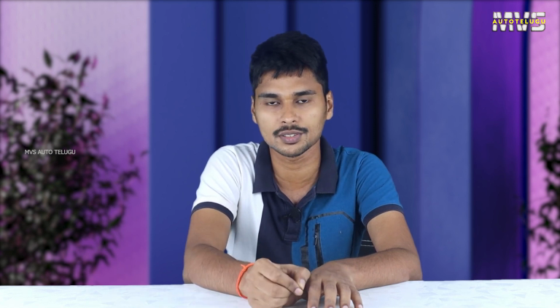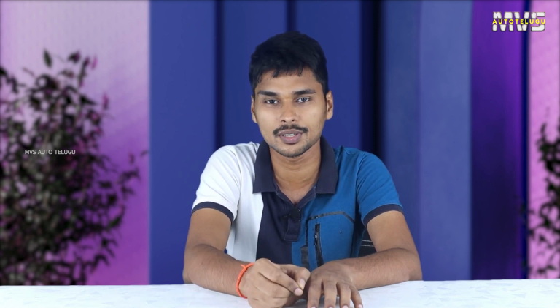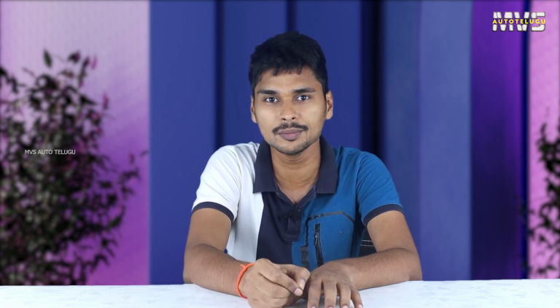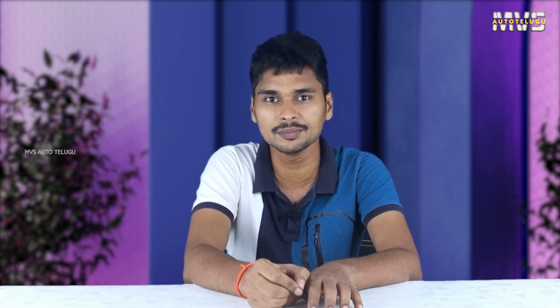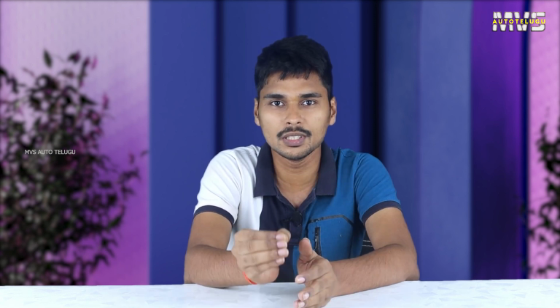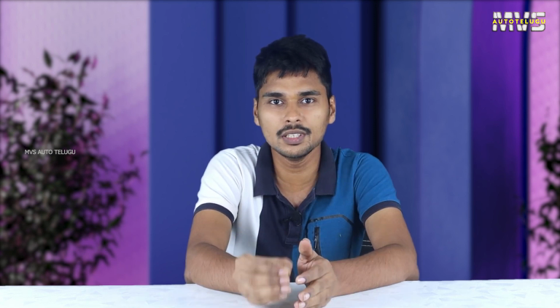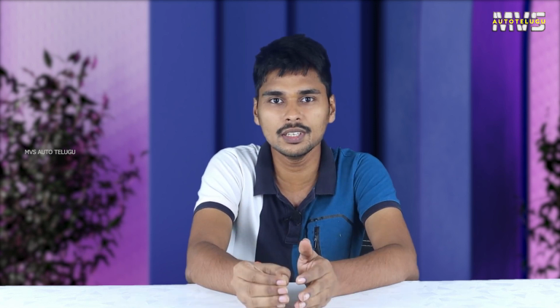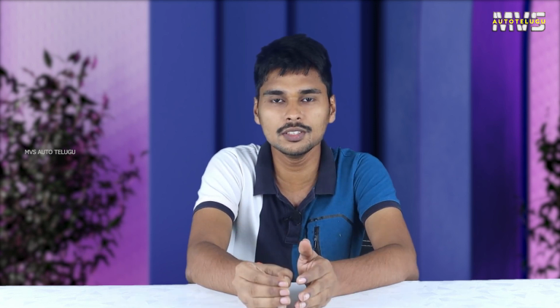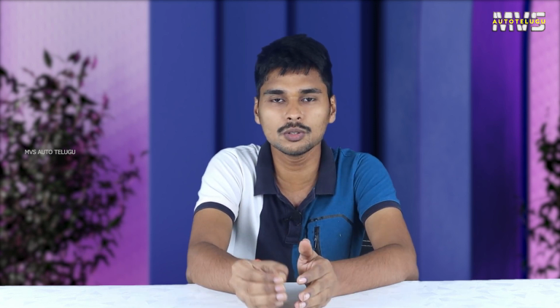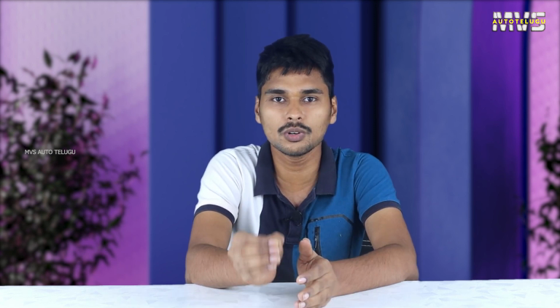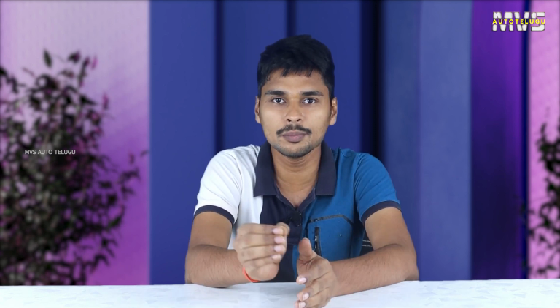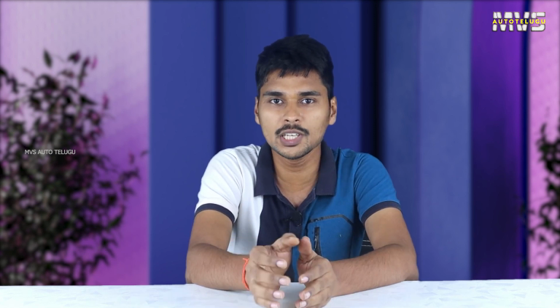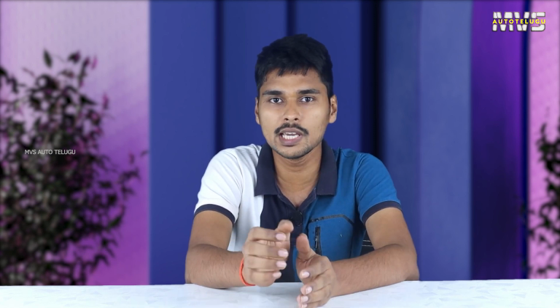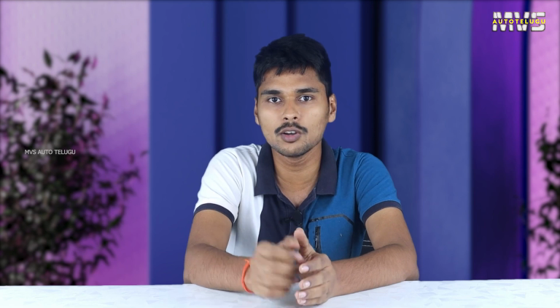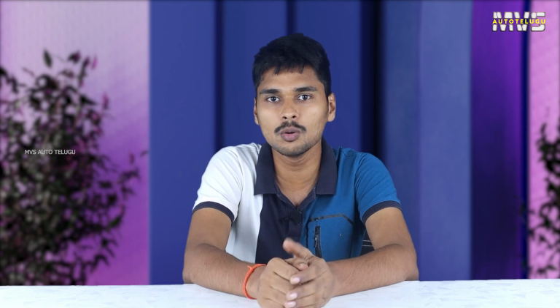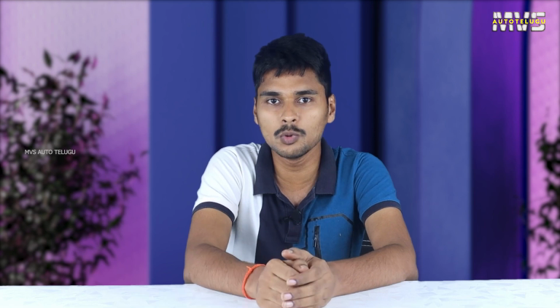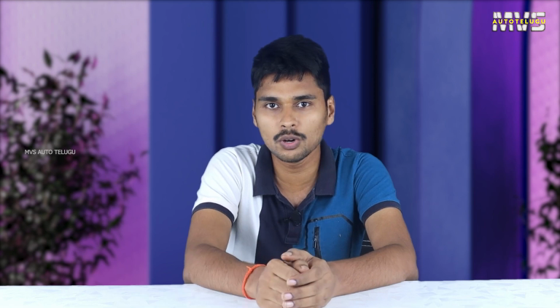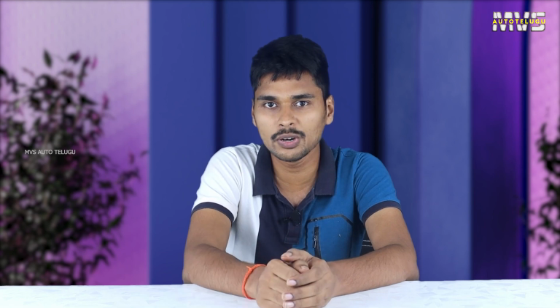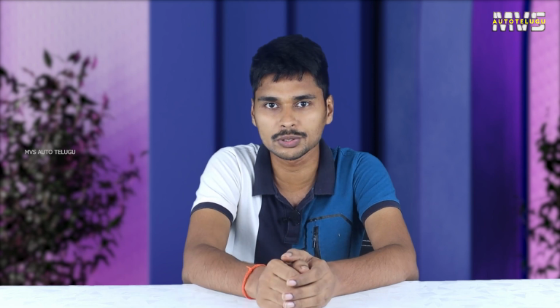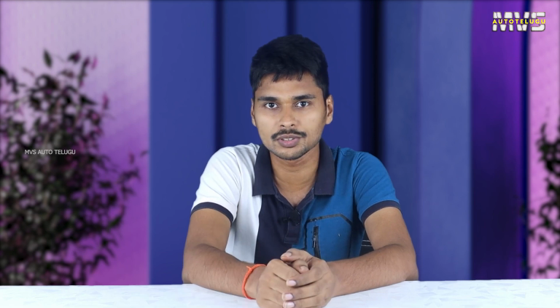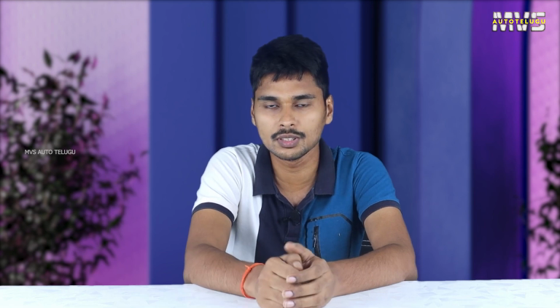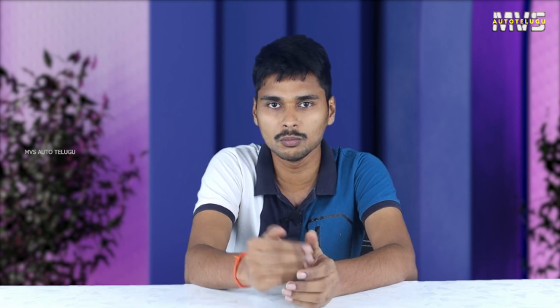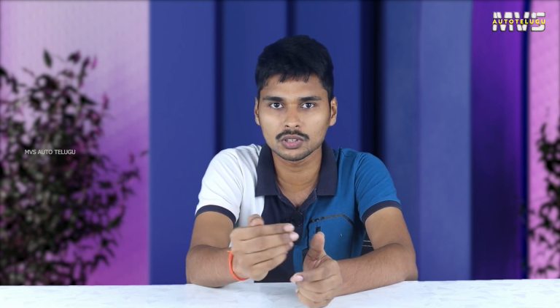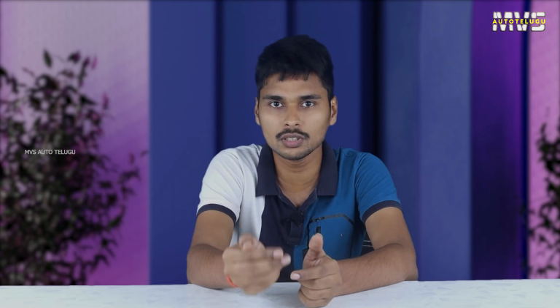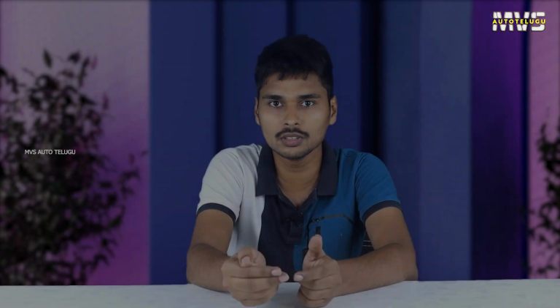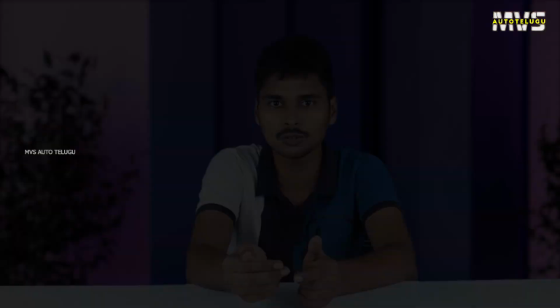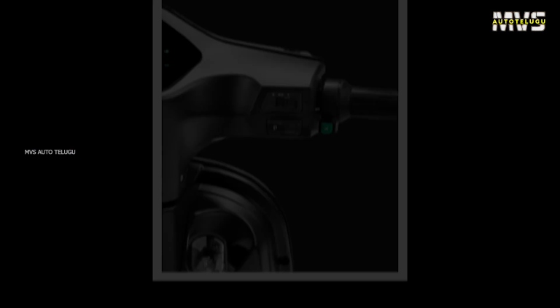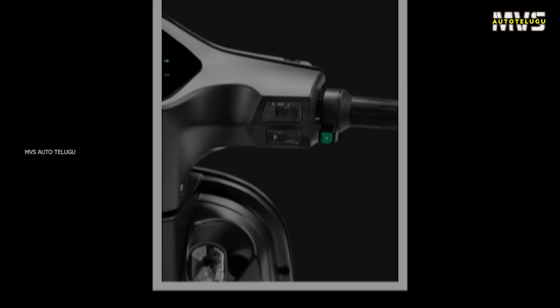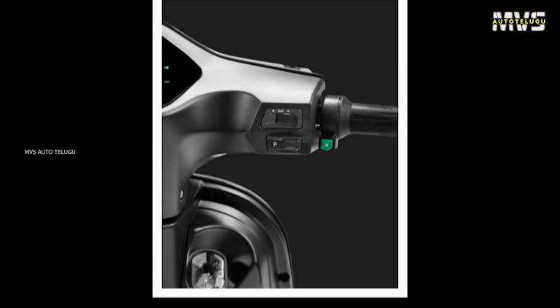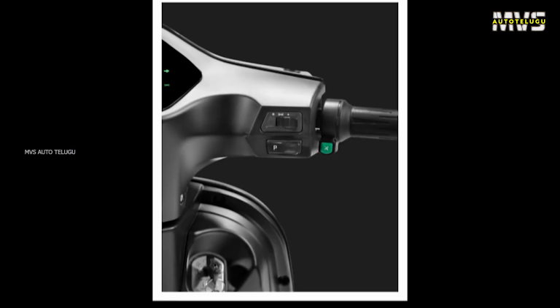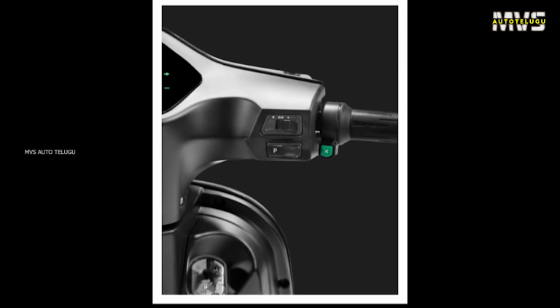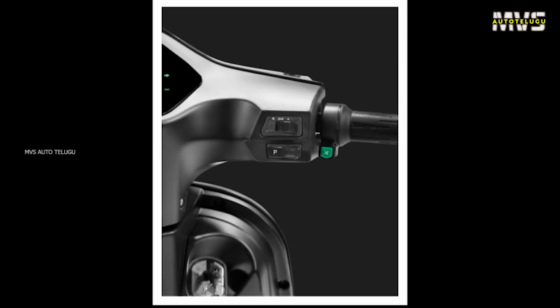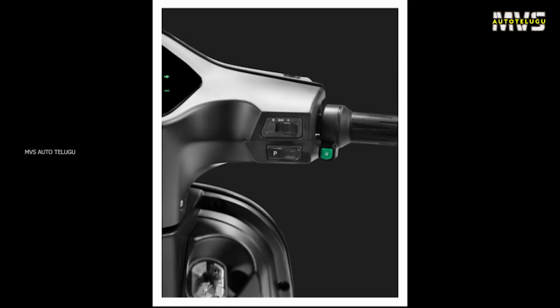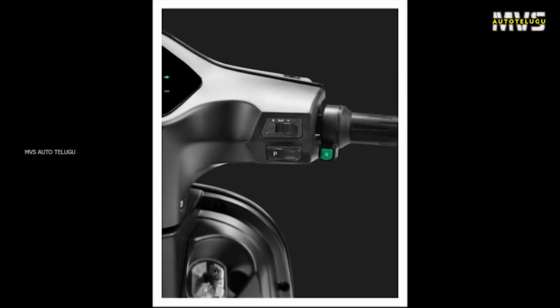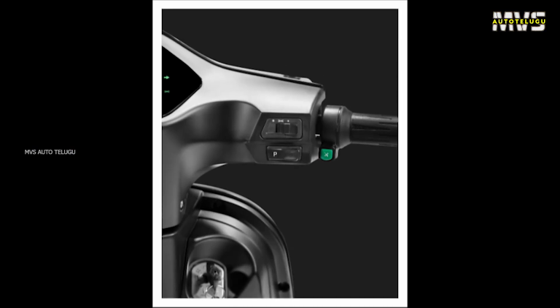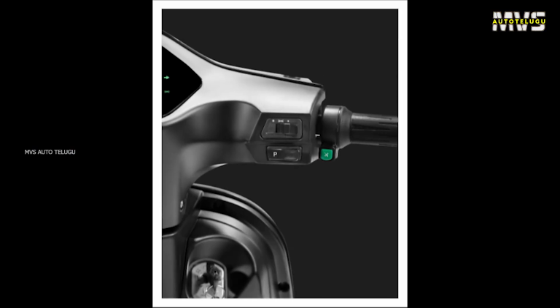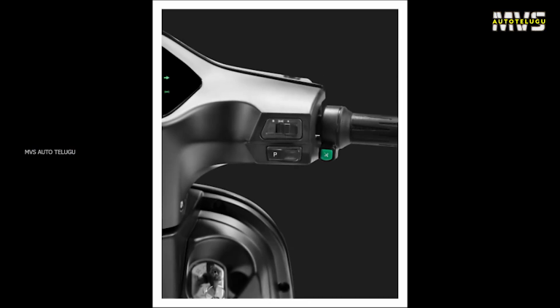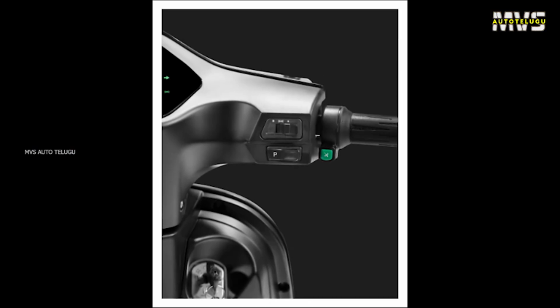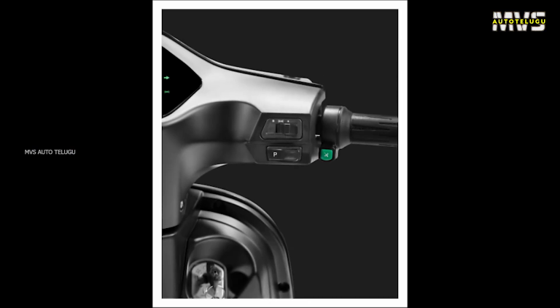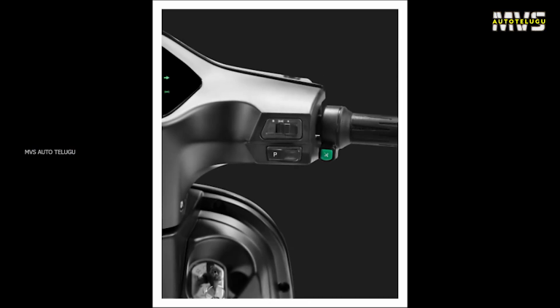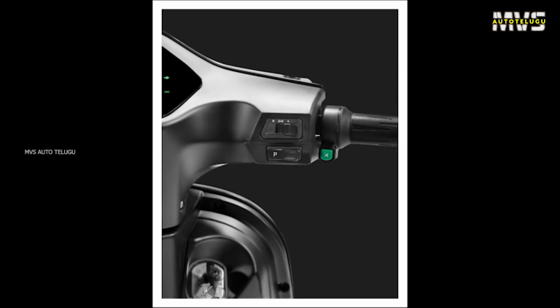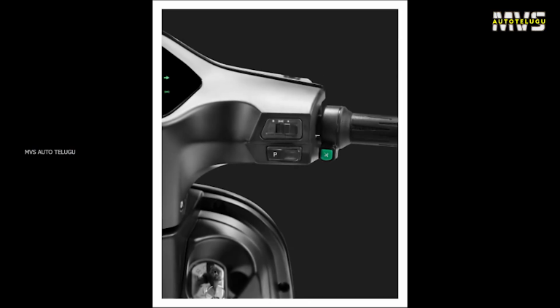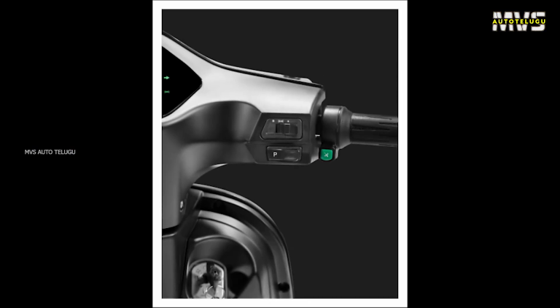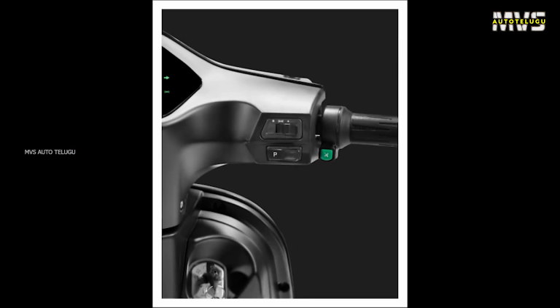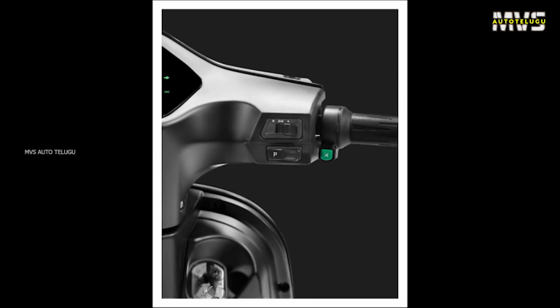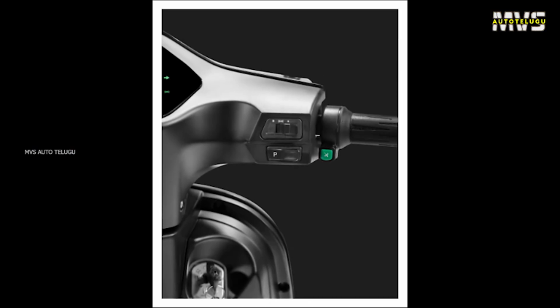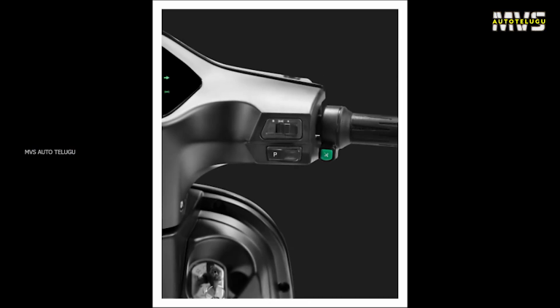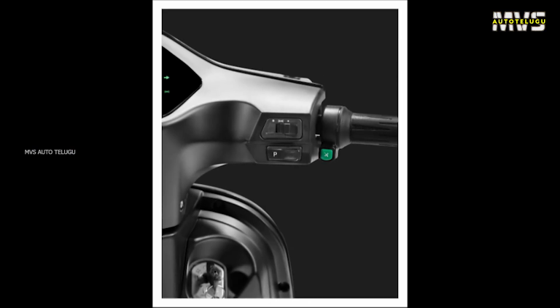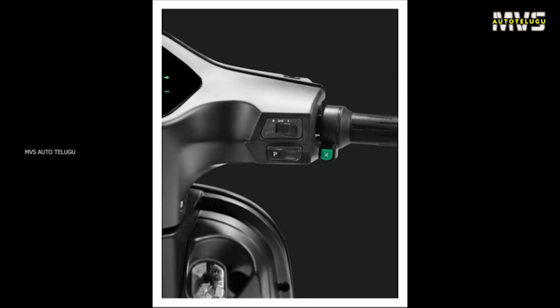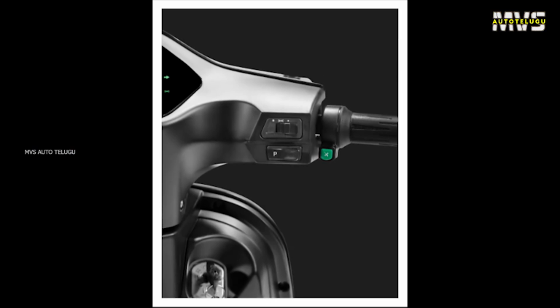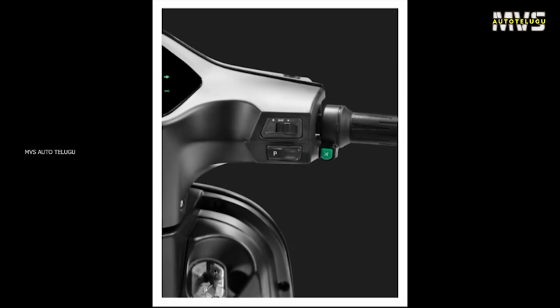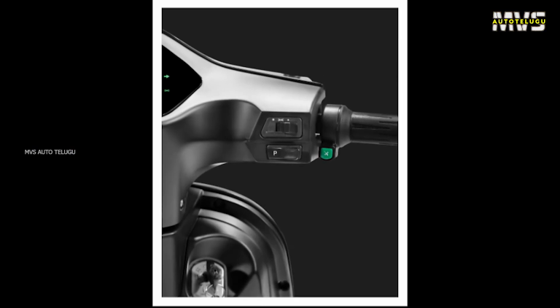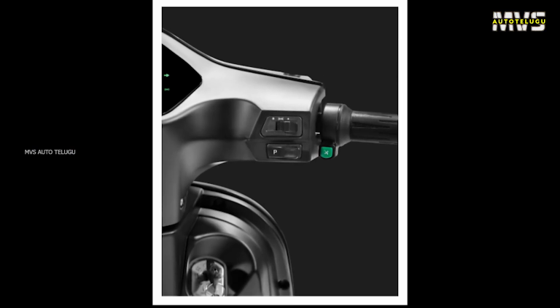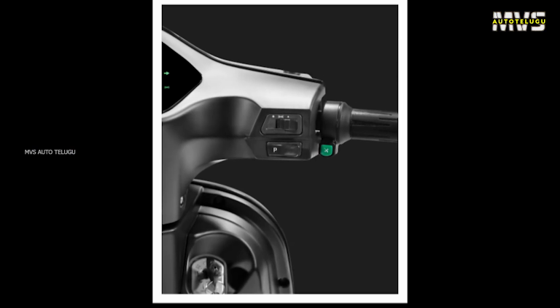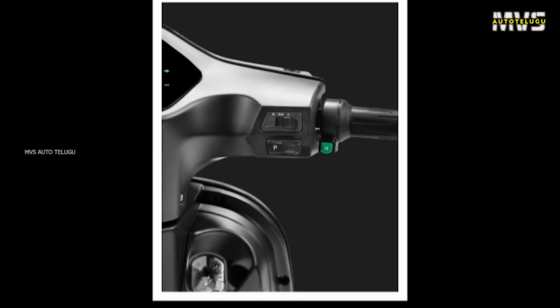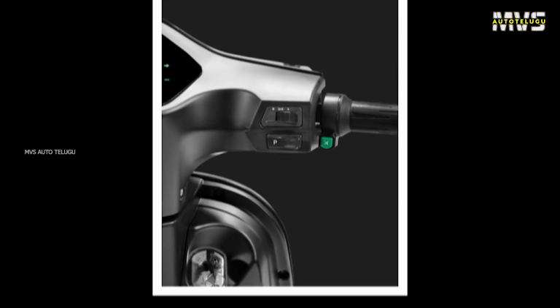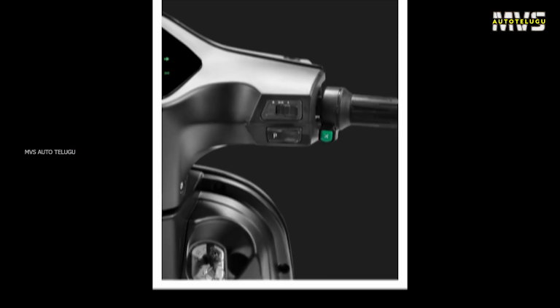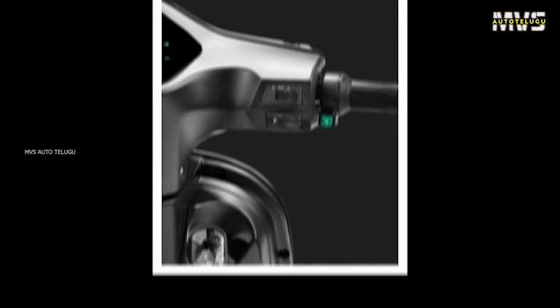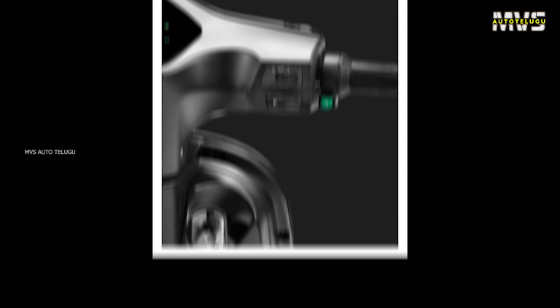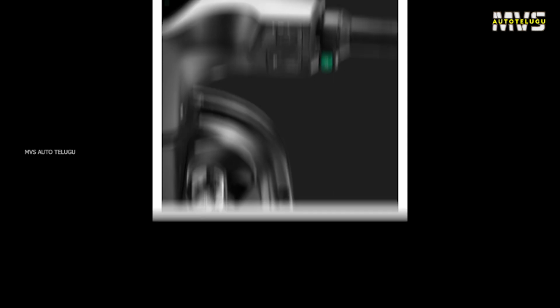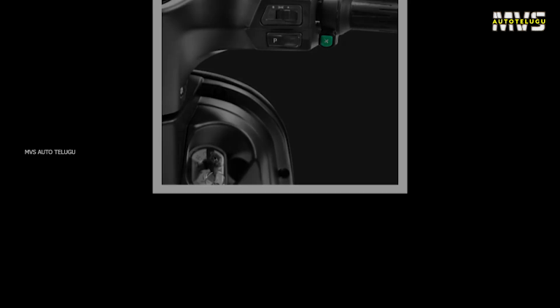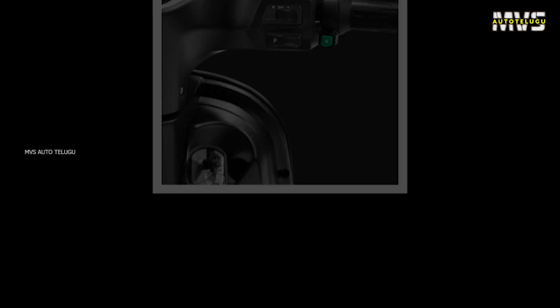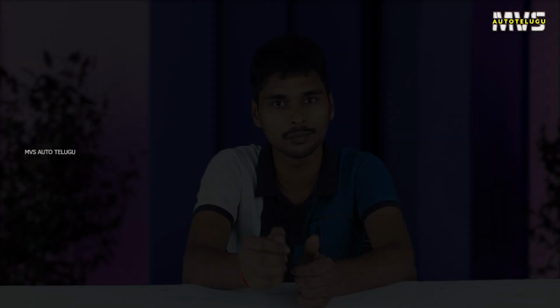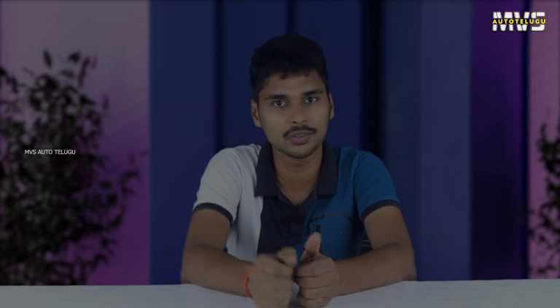The scooter's range is available in eco mode. In this scooter, there are 4 riding modes. In the first mode, it offers the maximum range as claimed by the company.